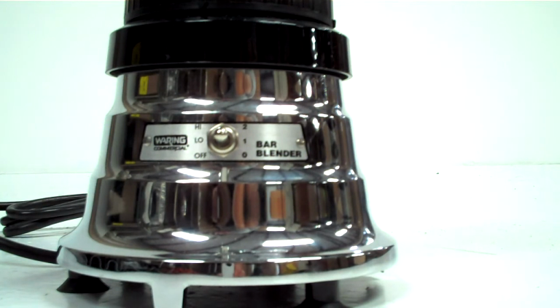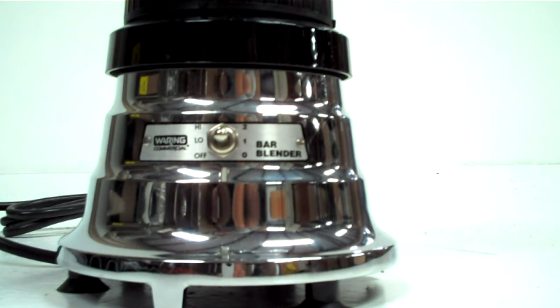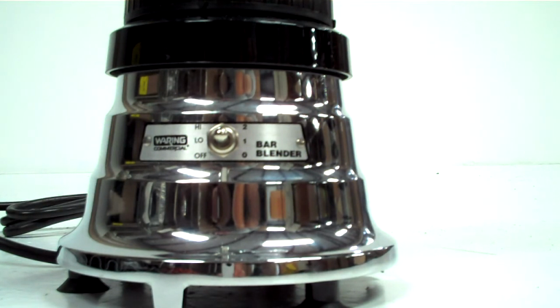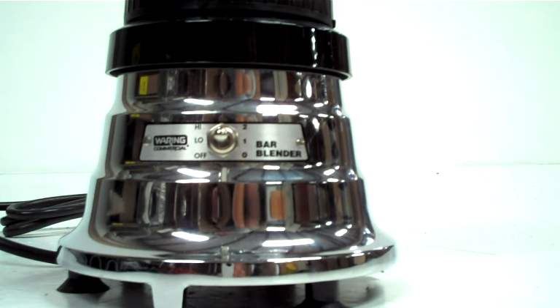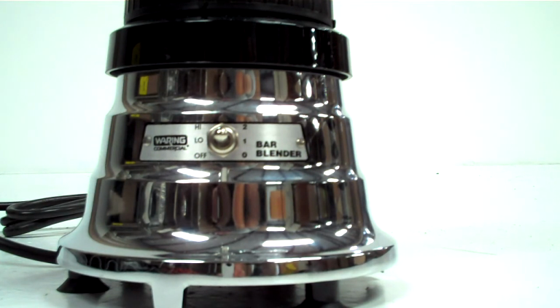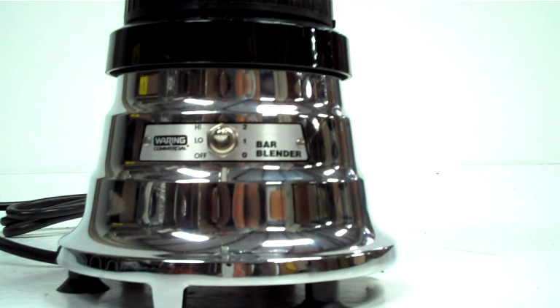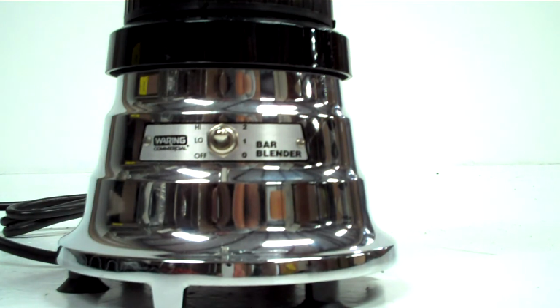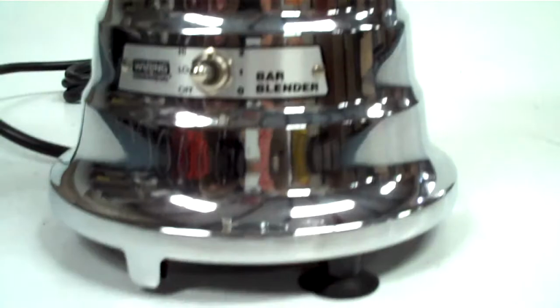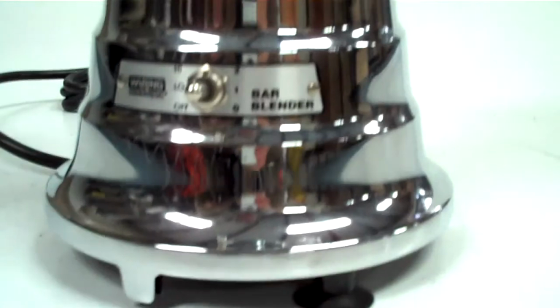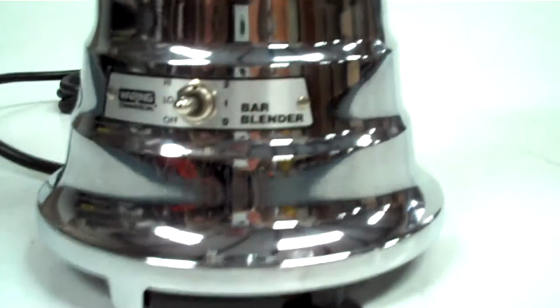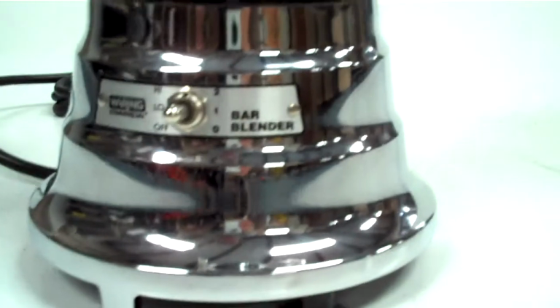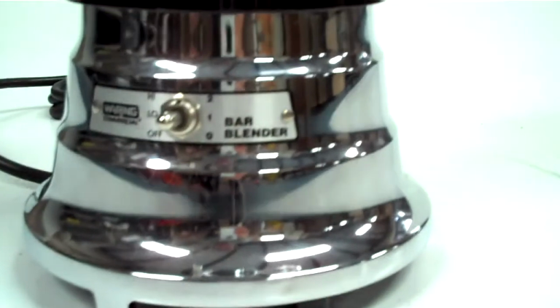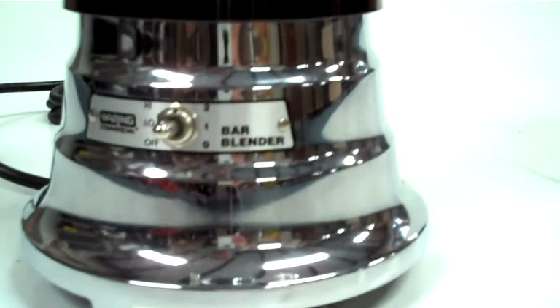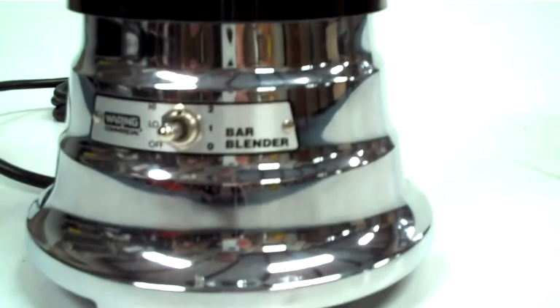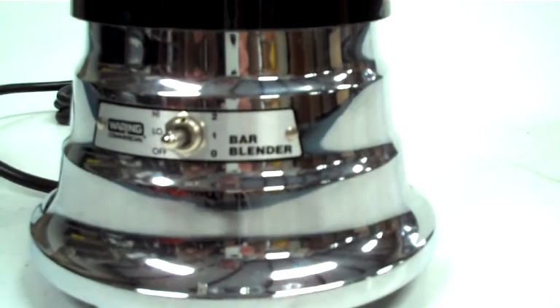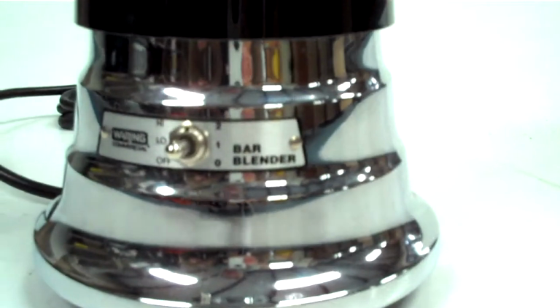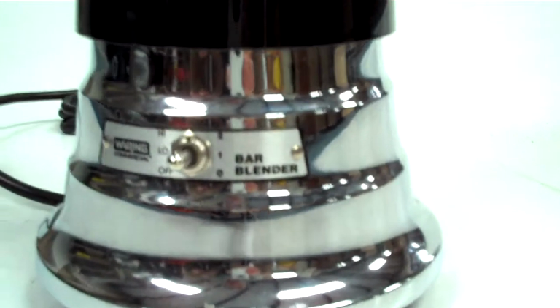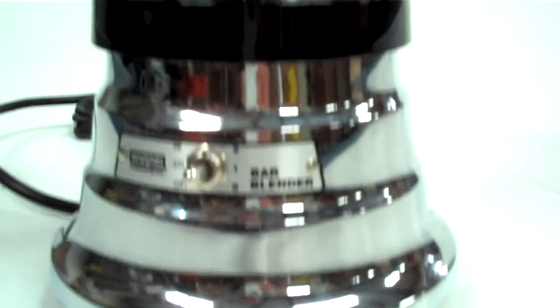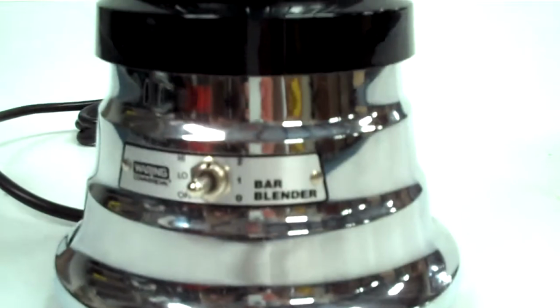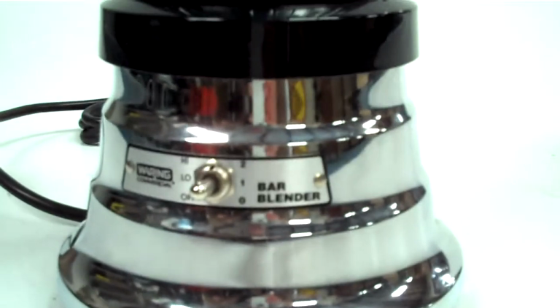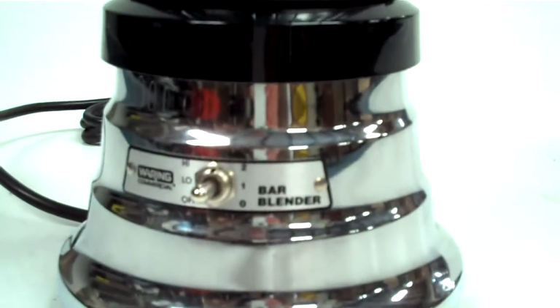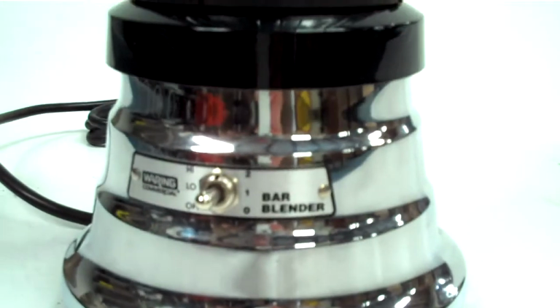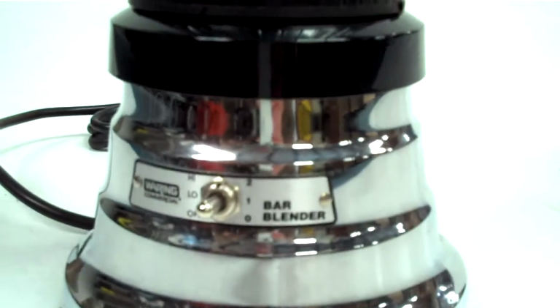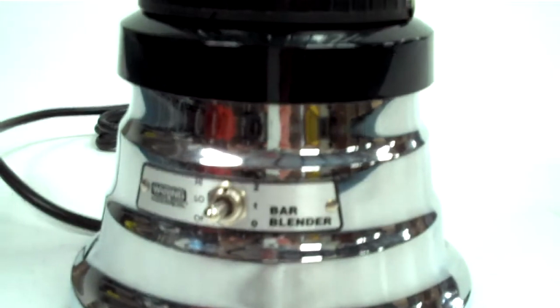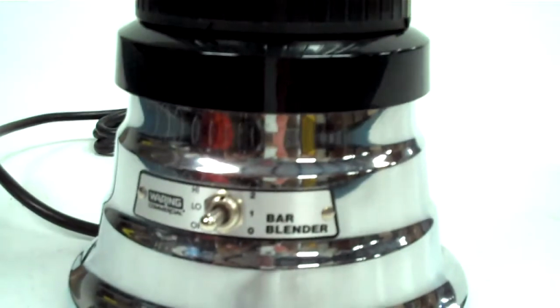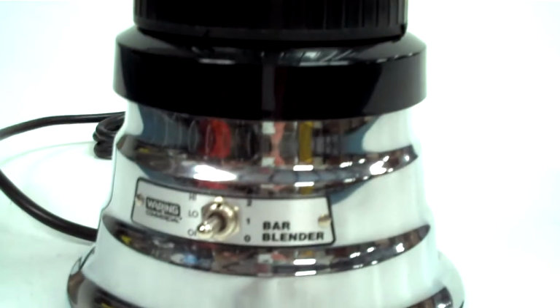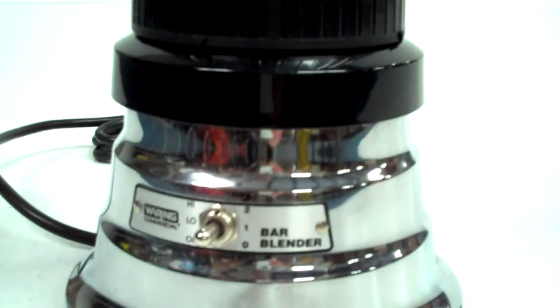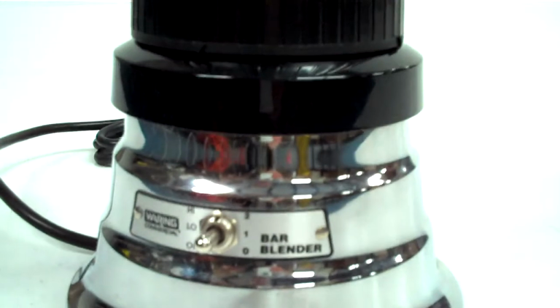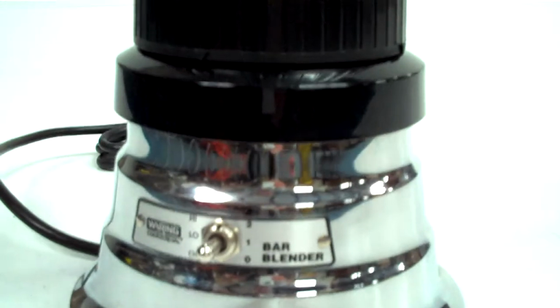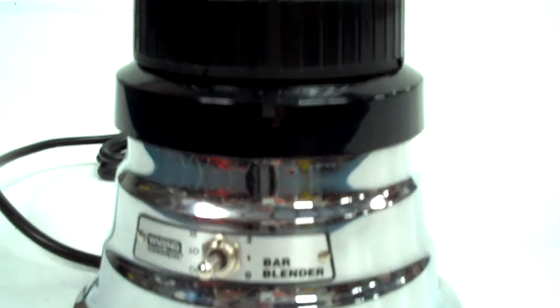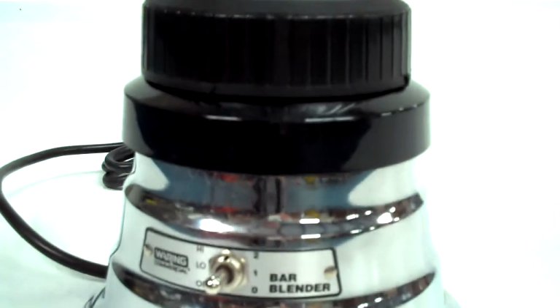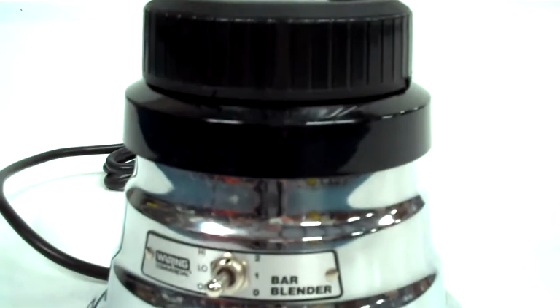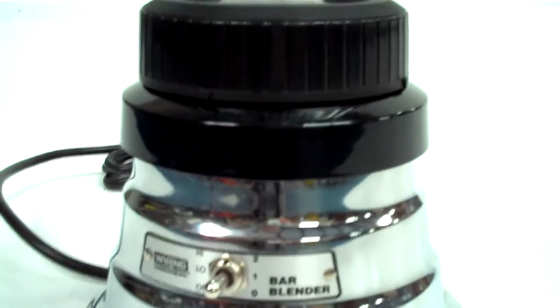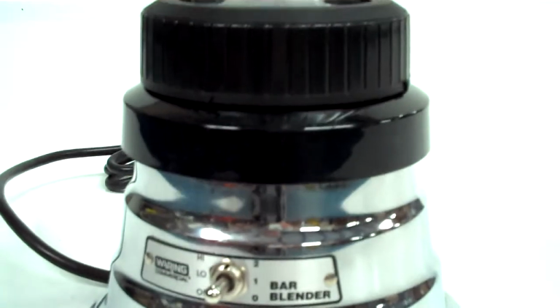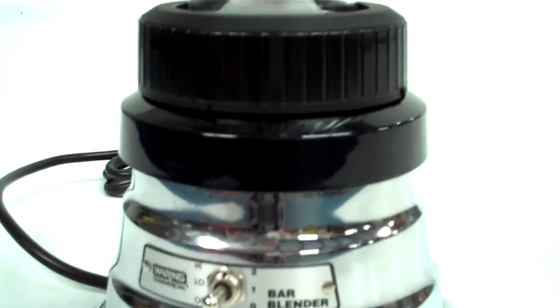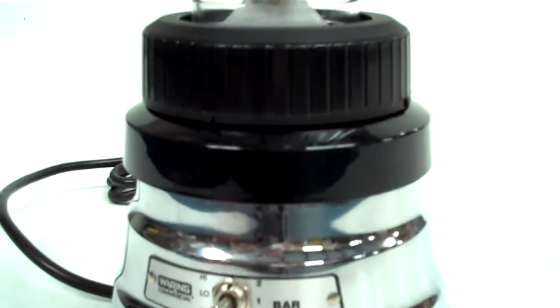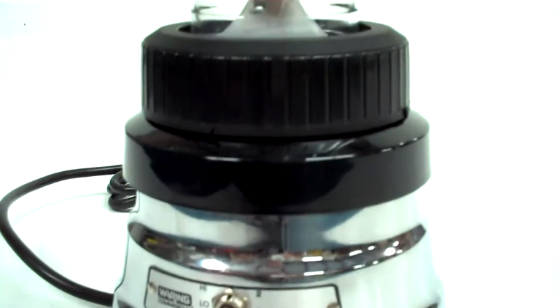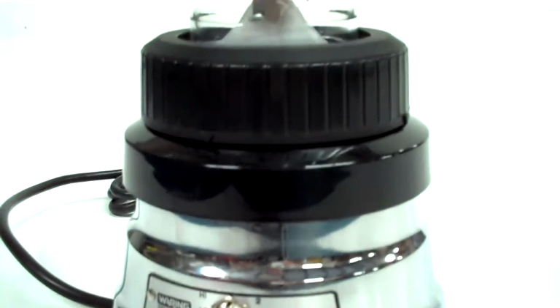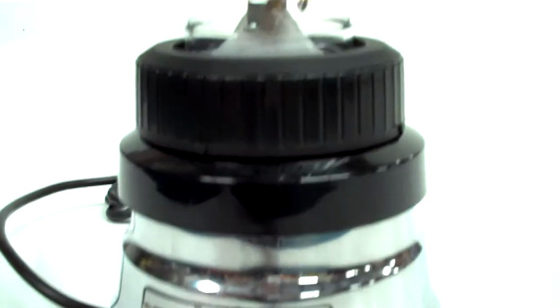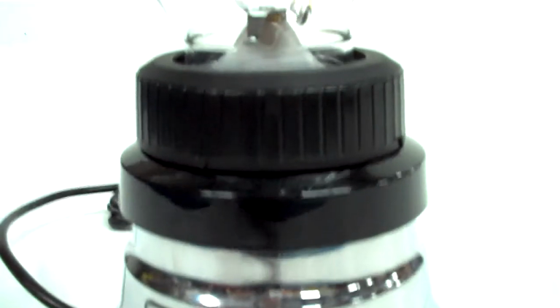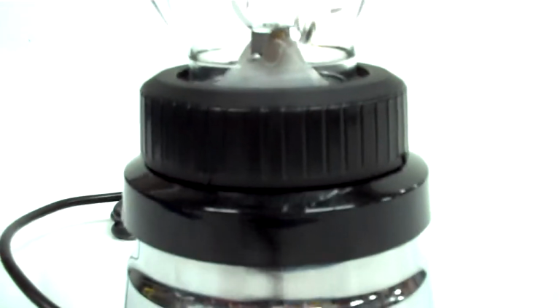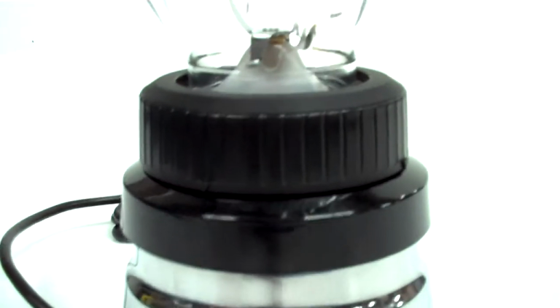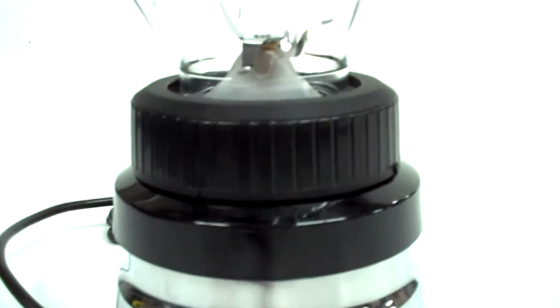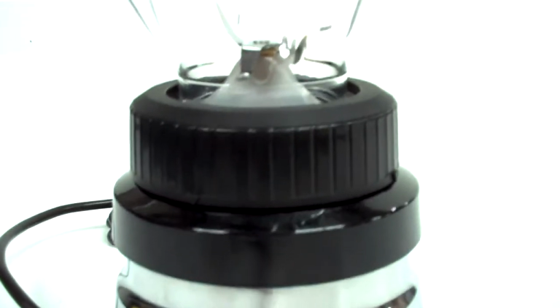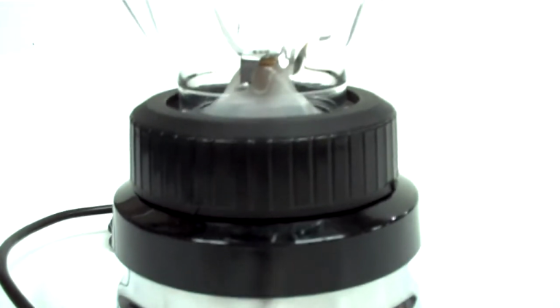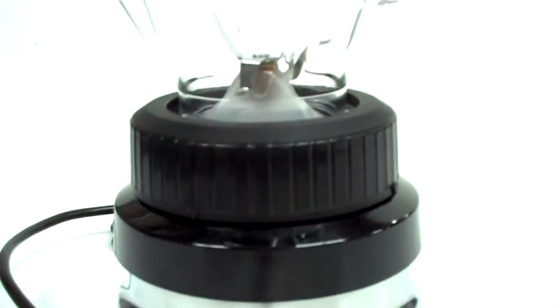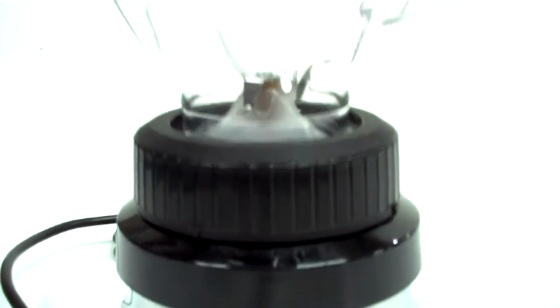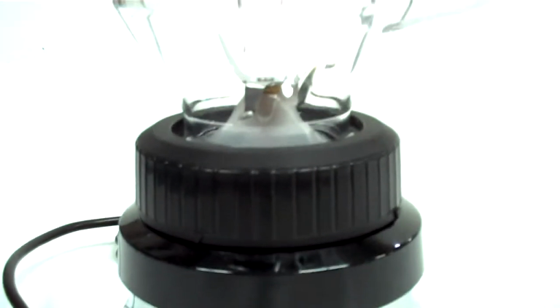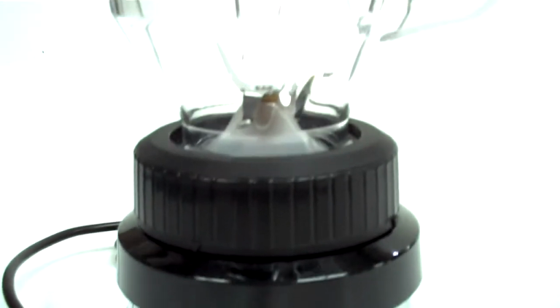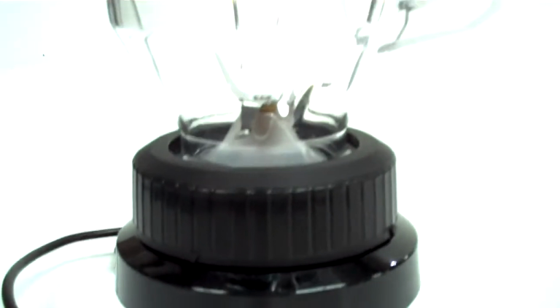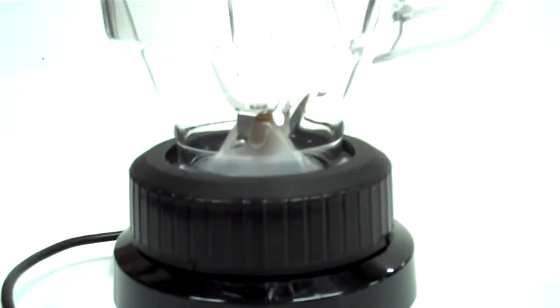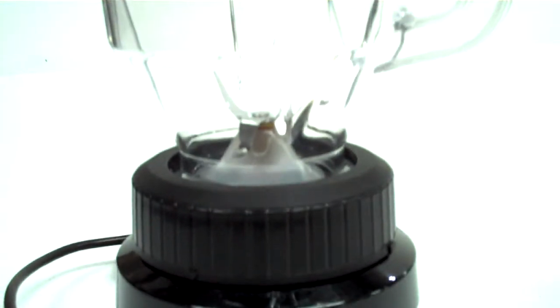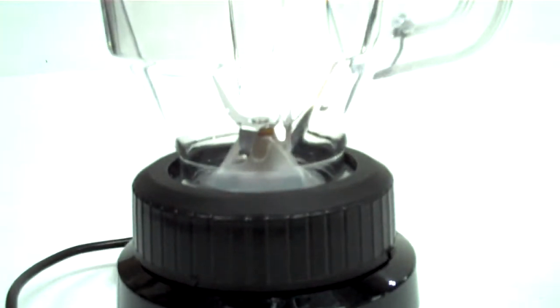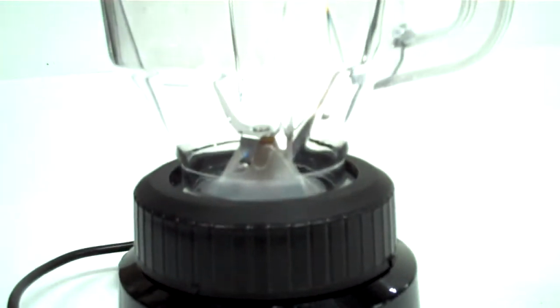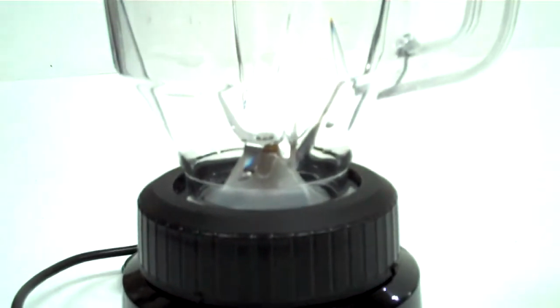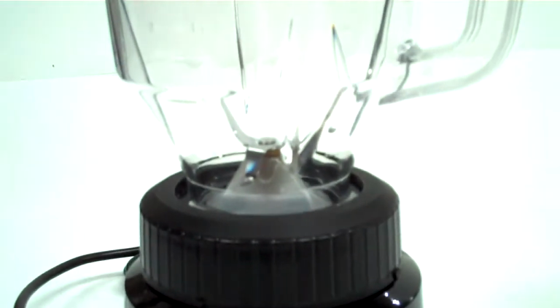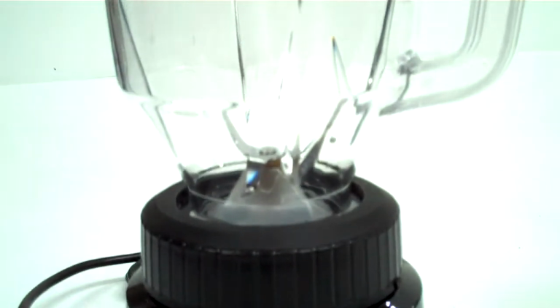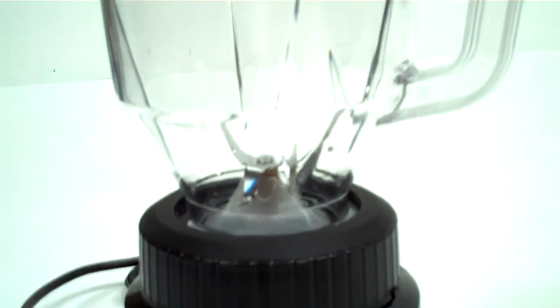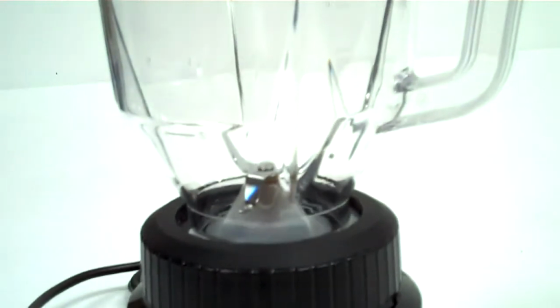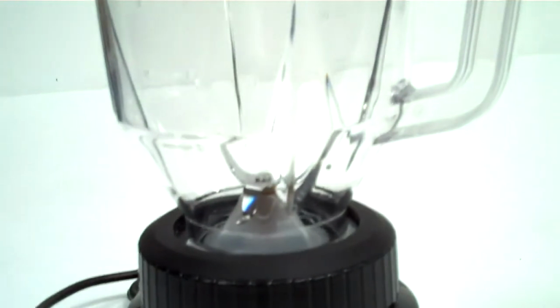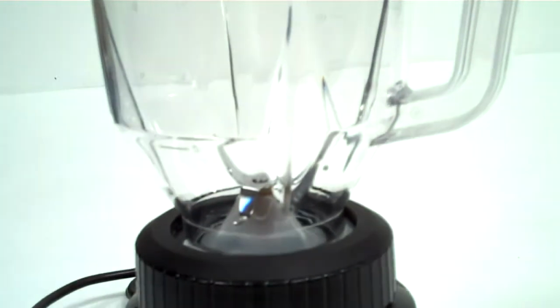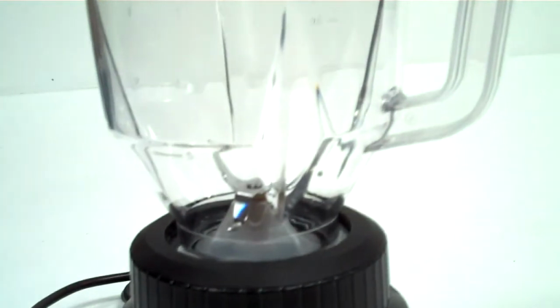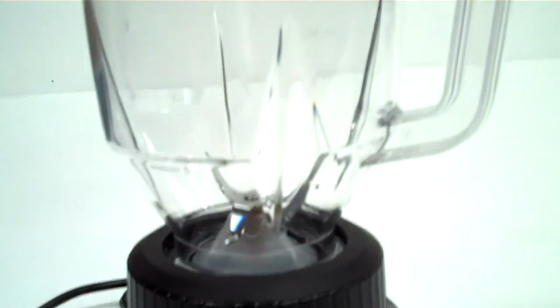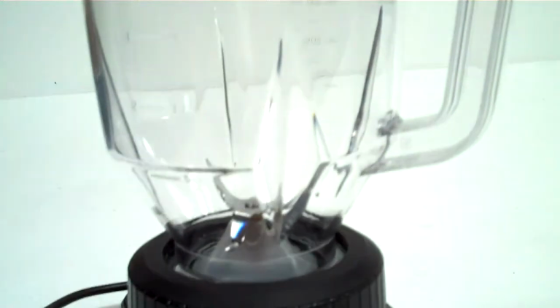The heavy-duty motor housing offers maximum motor protection, quiet operation, and stability while blending.